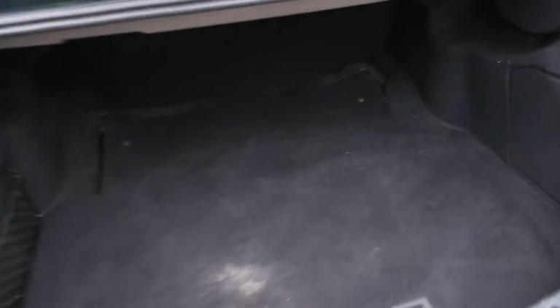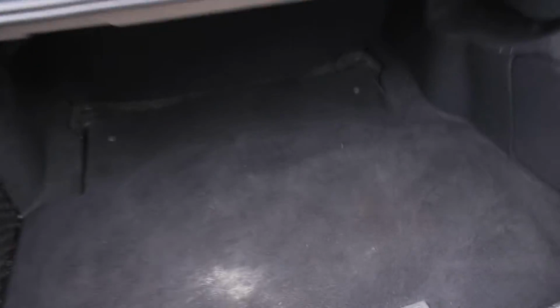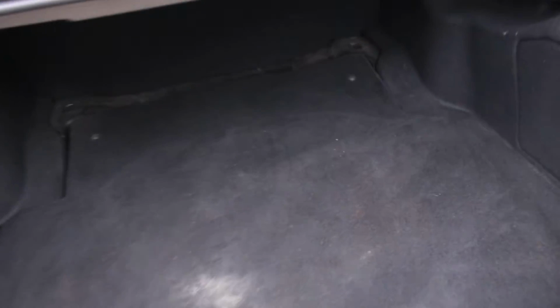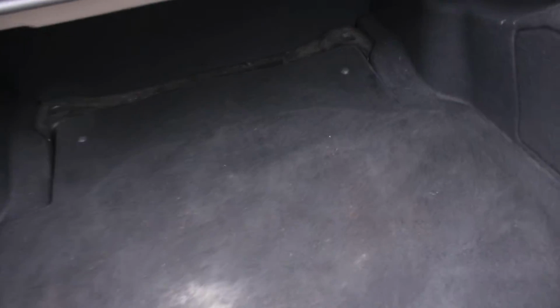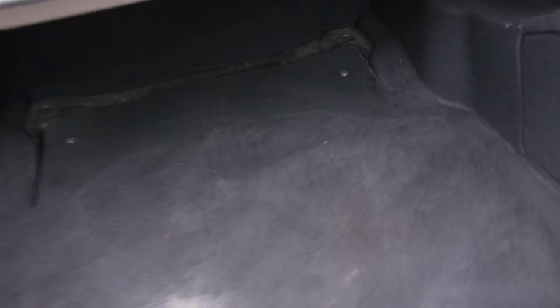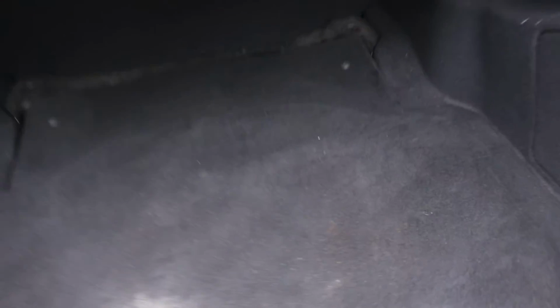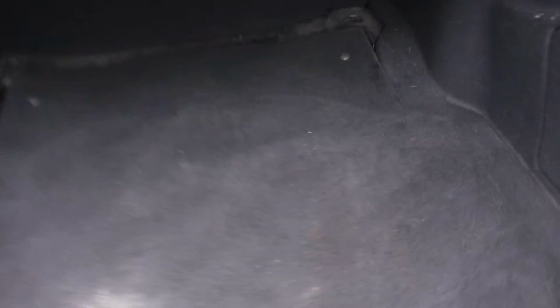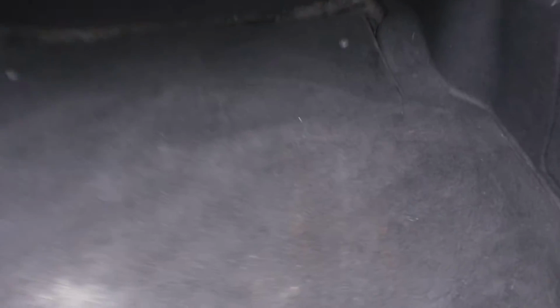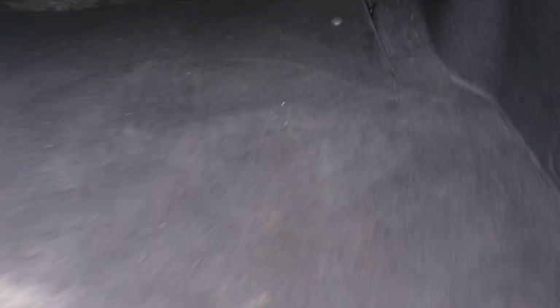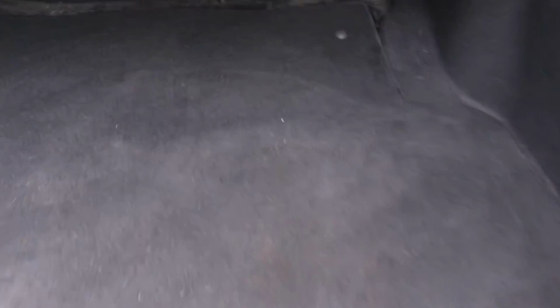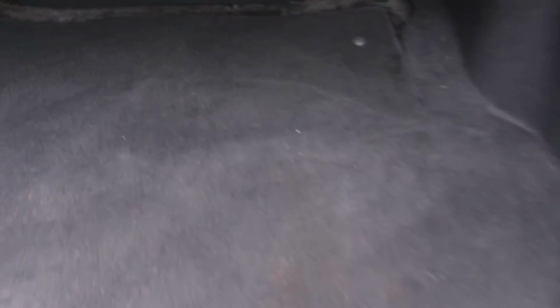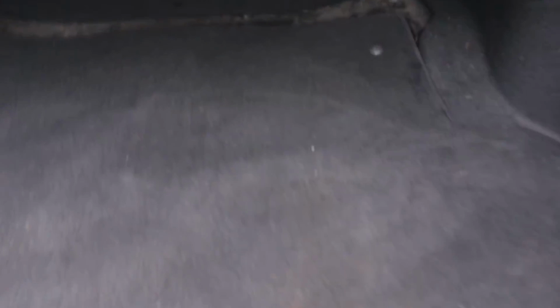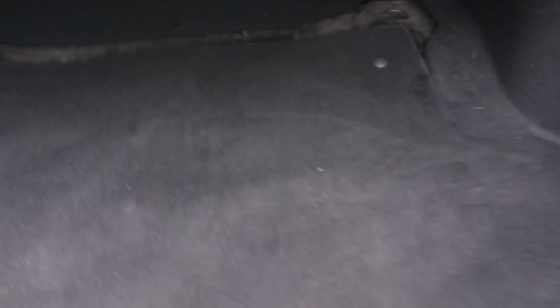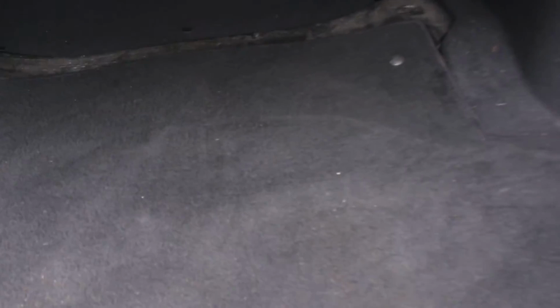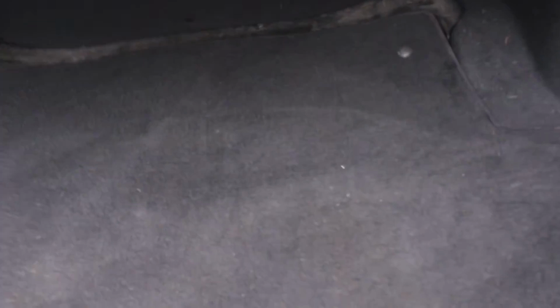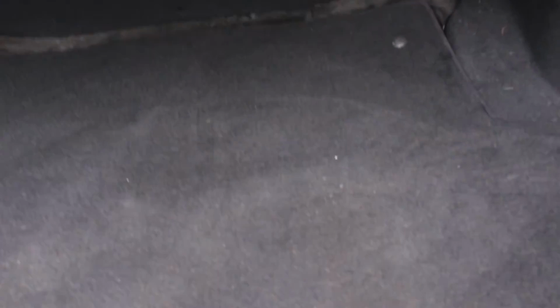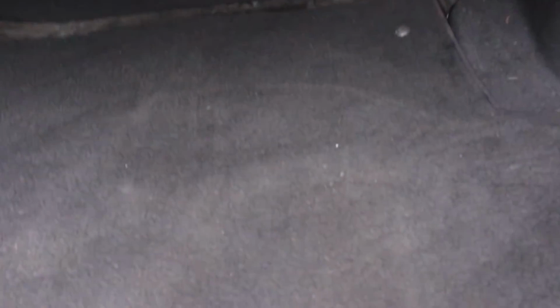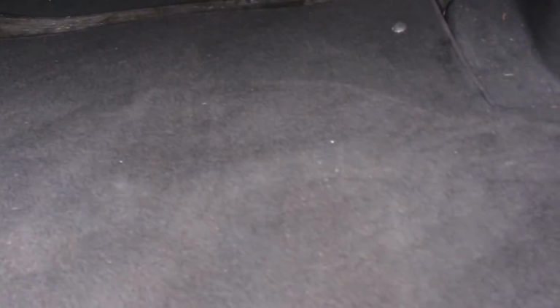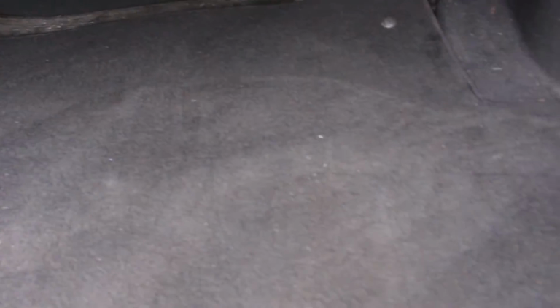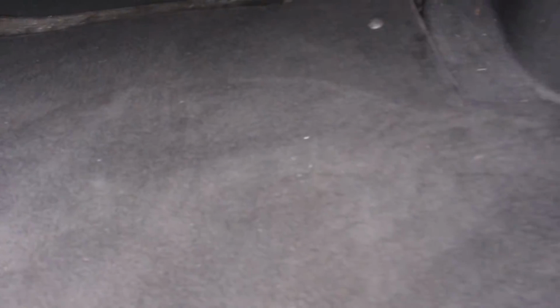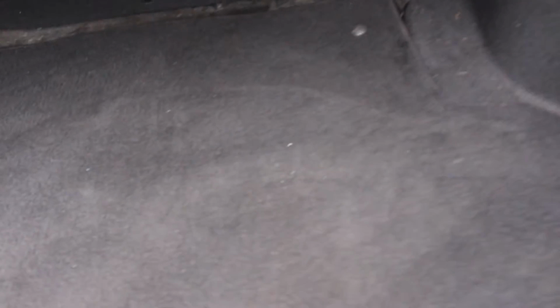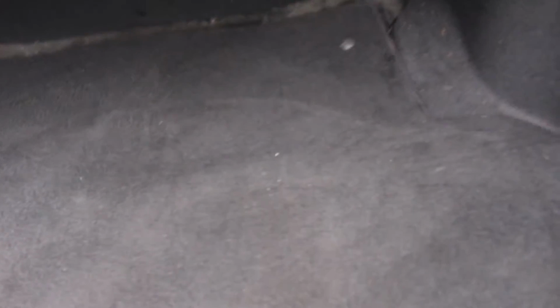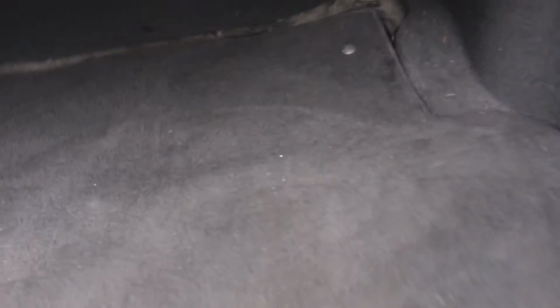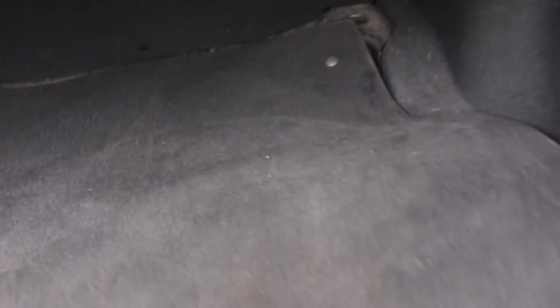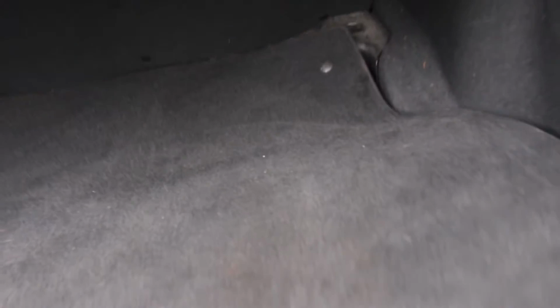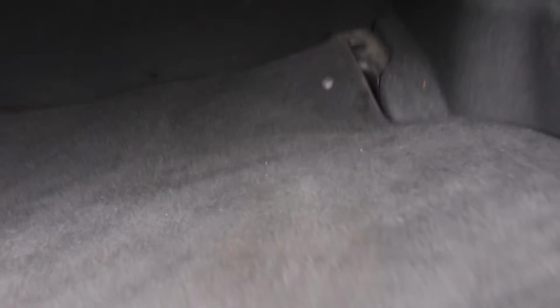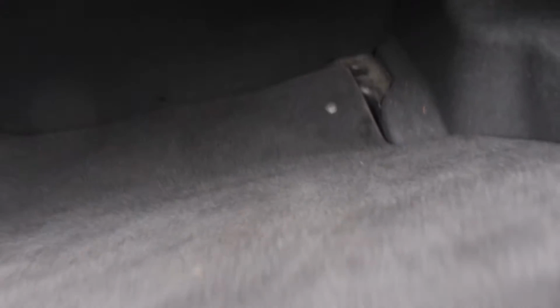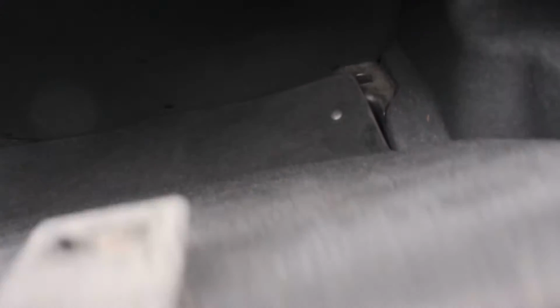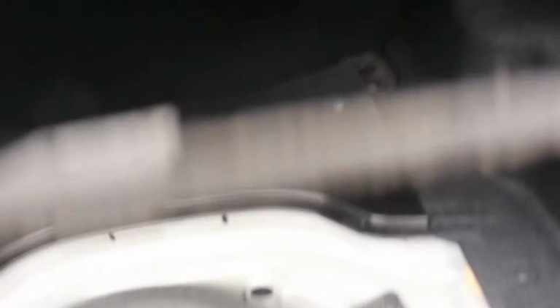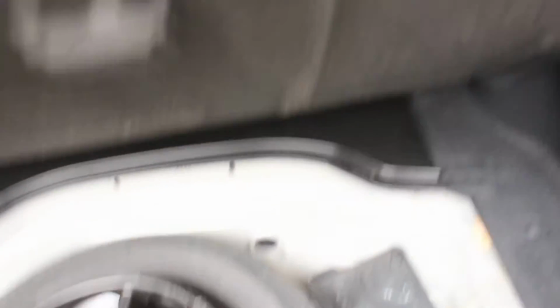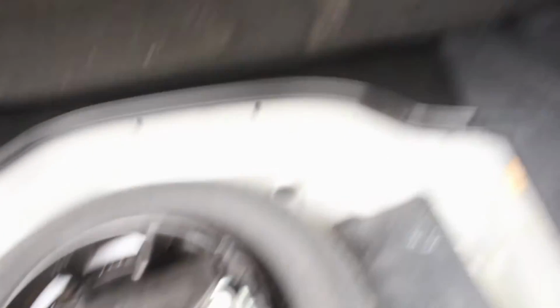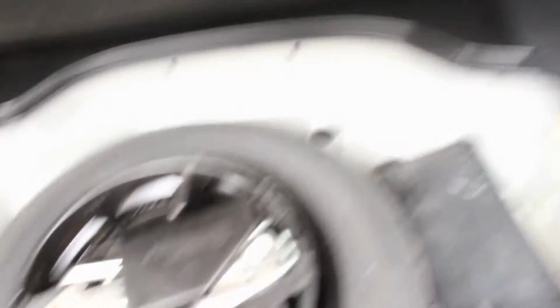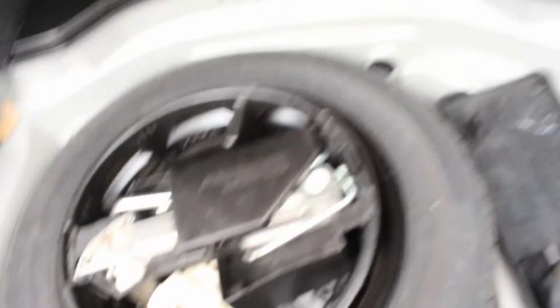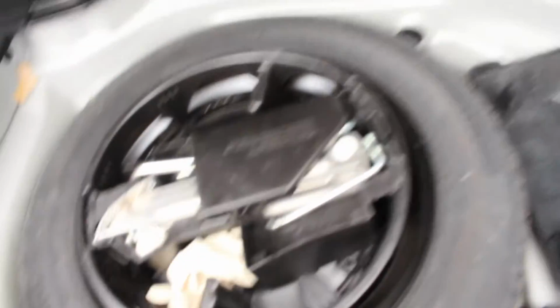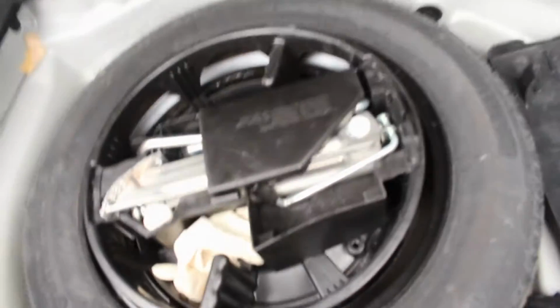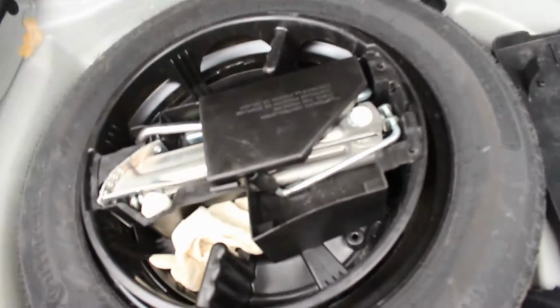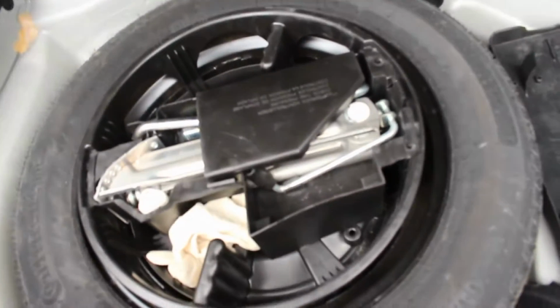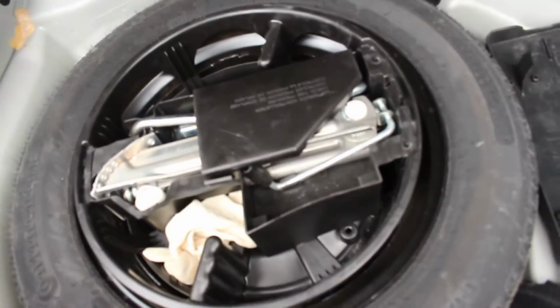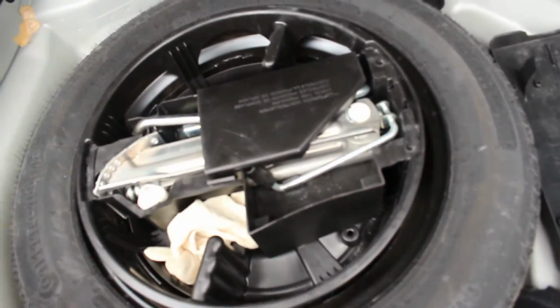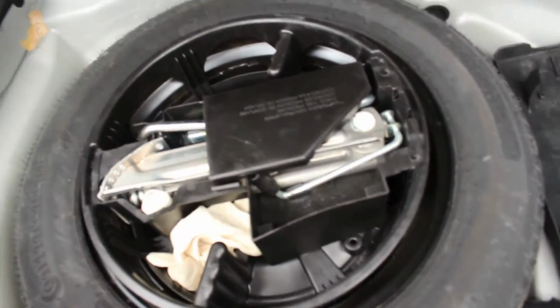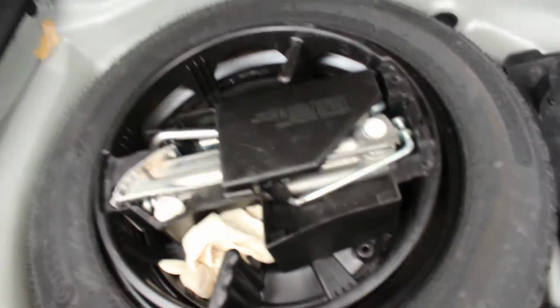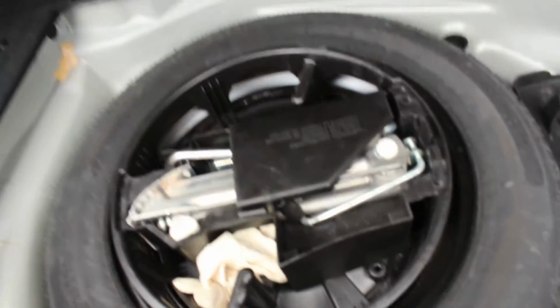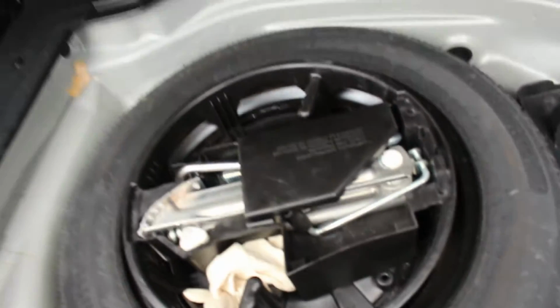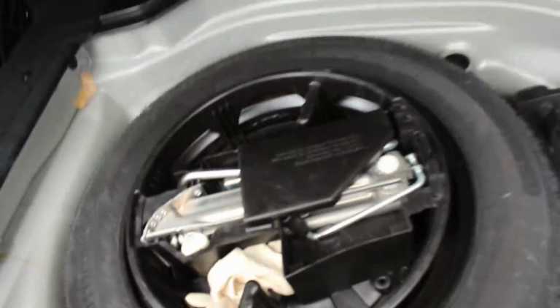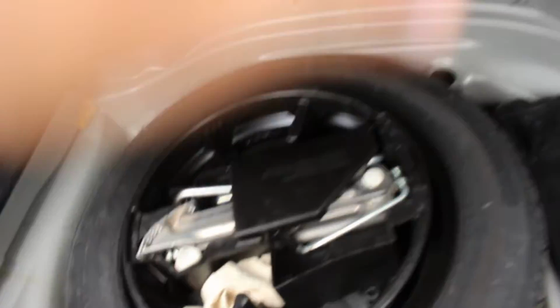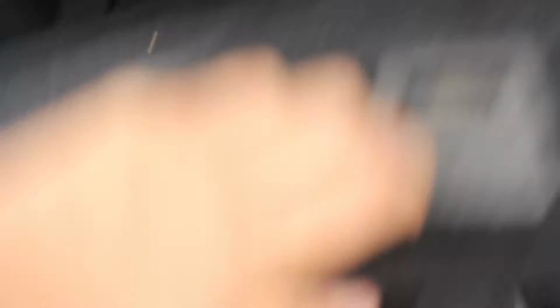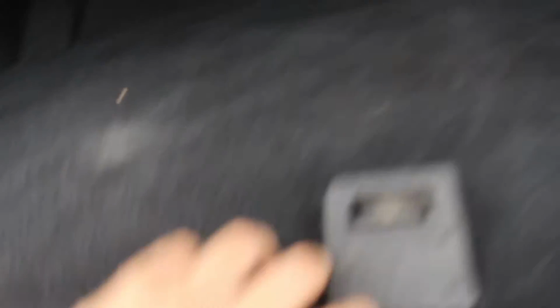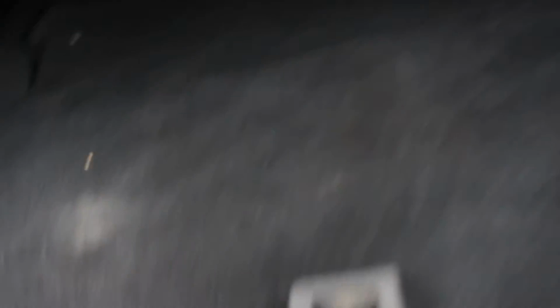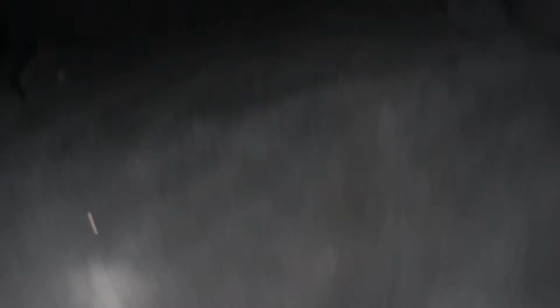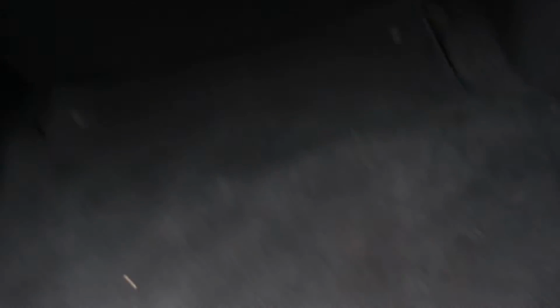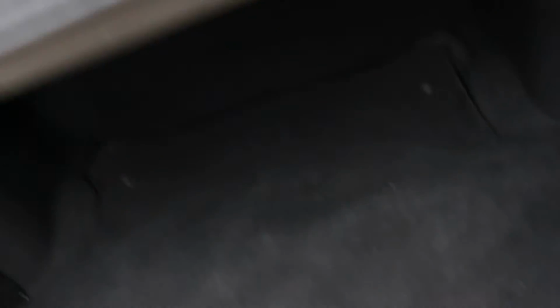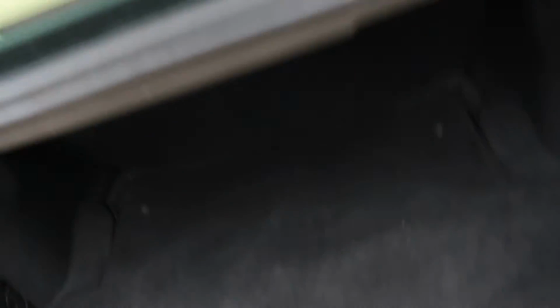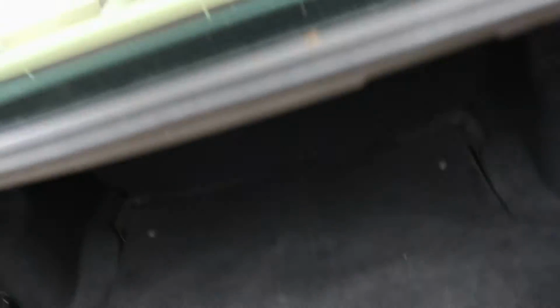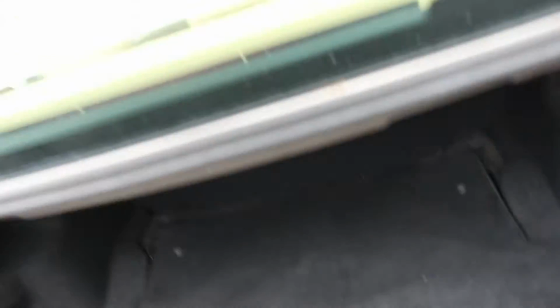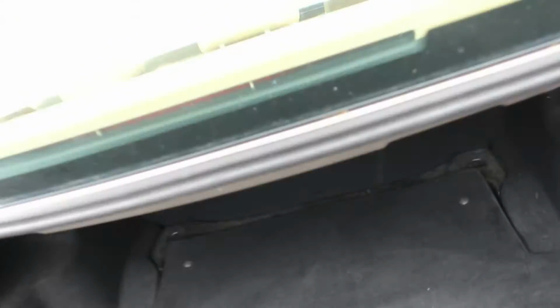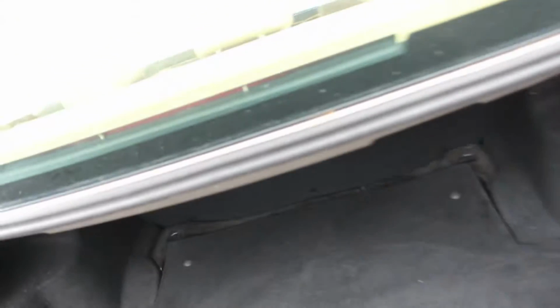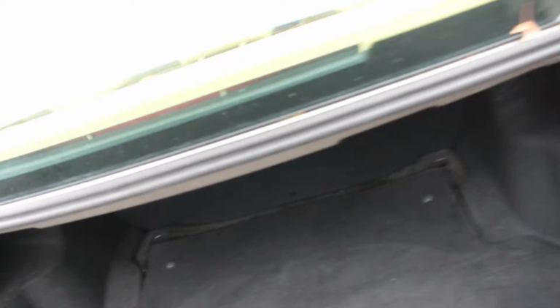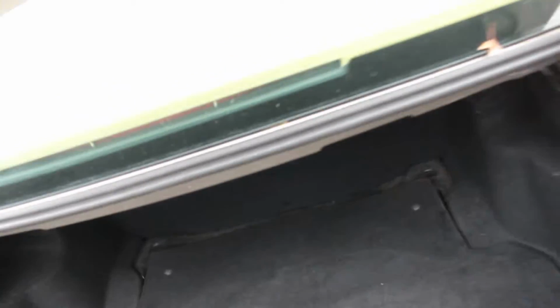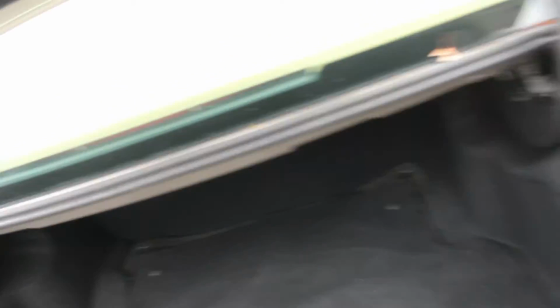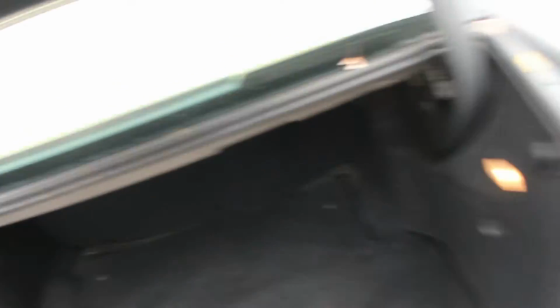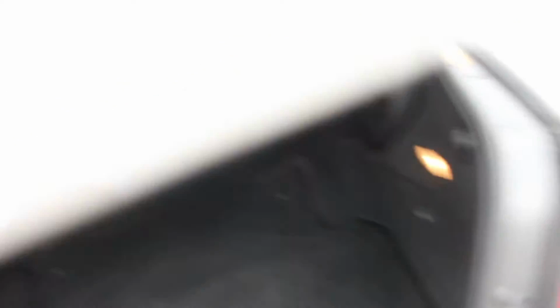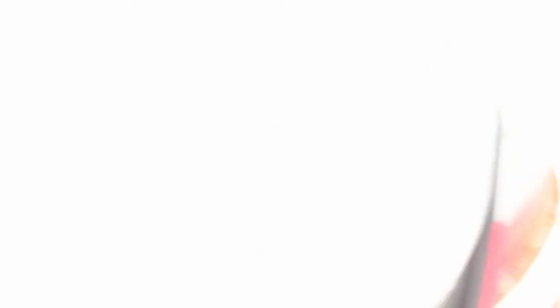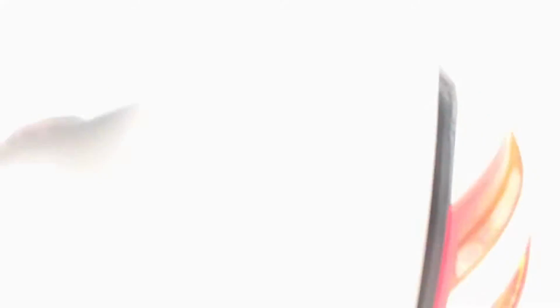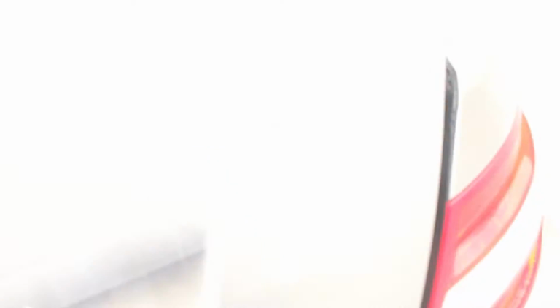As you can see, the trunk is really clean. You have everything you need — the drag, the spare.